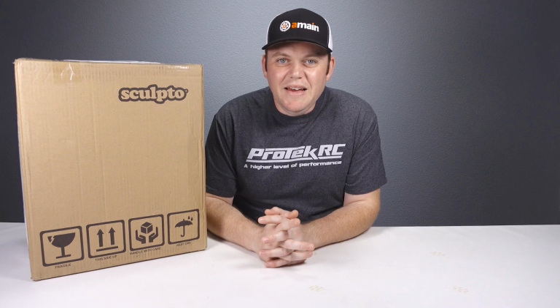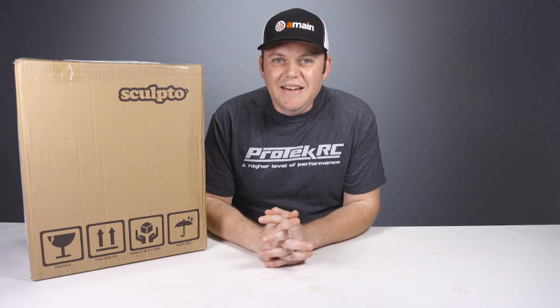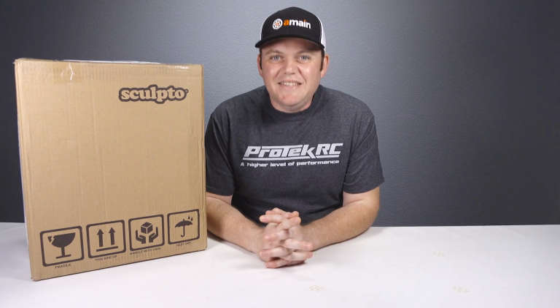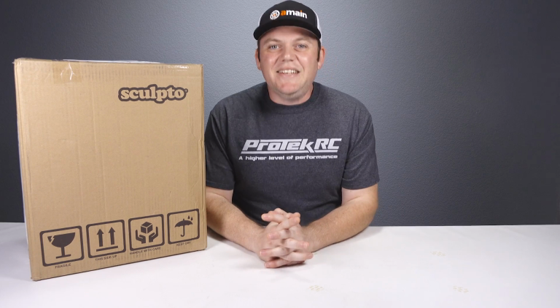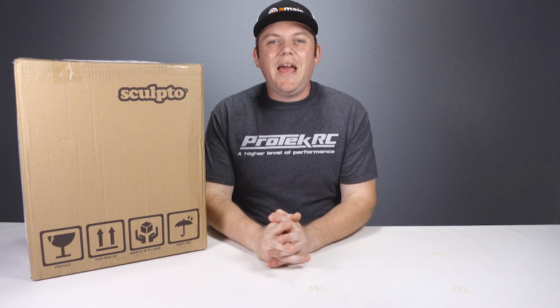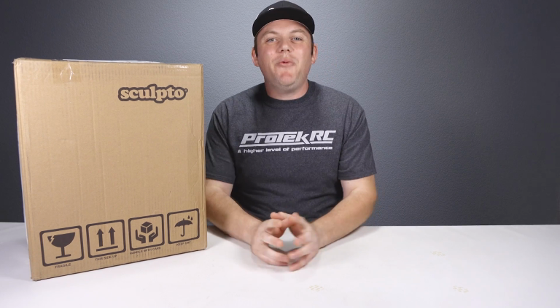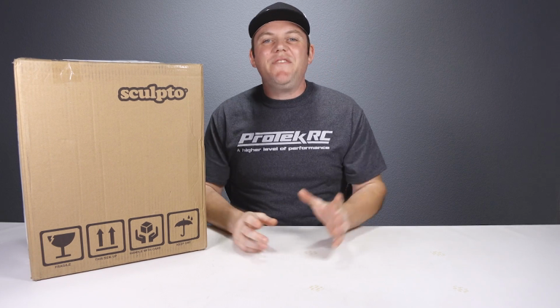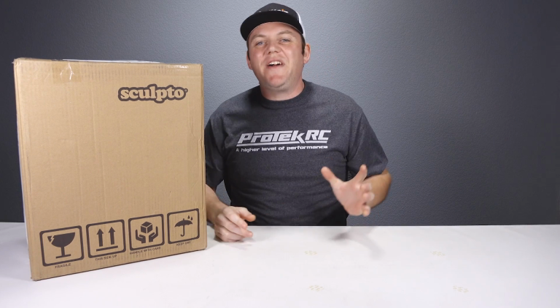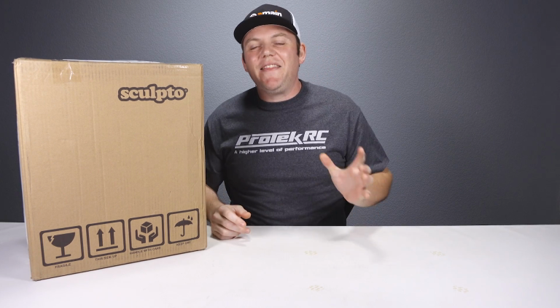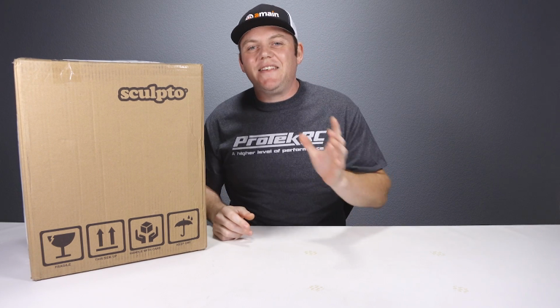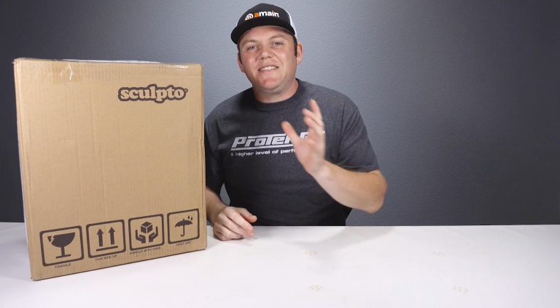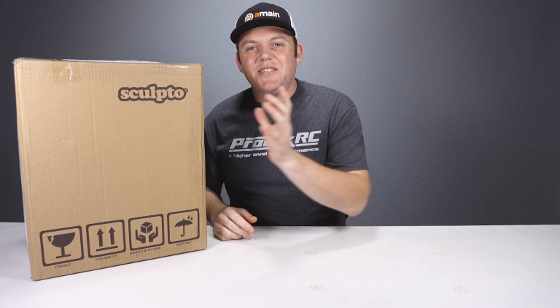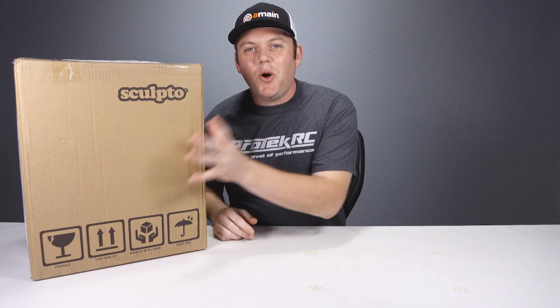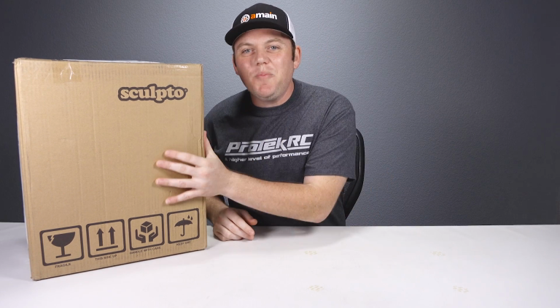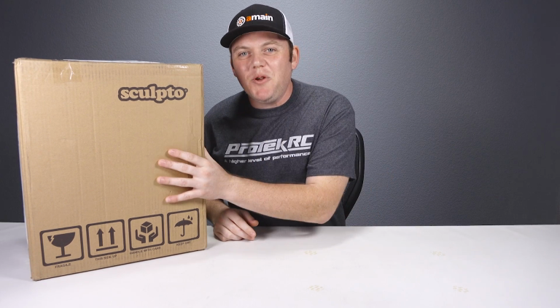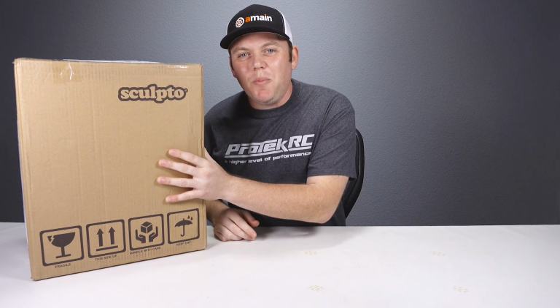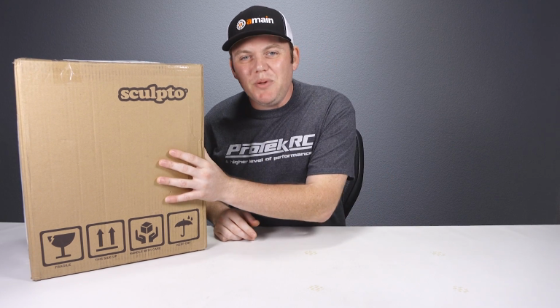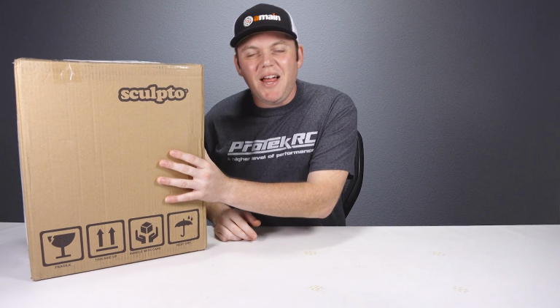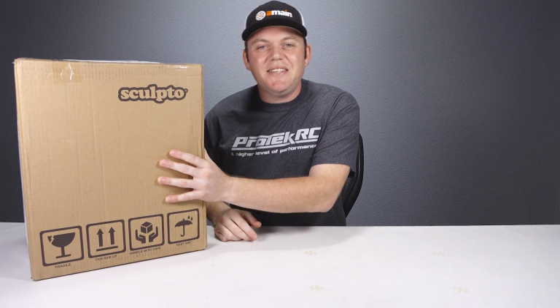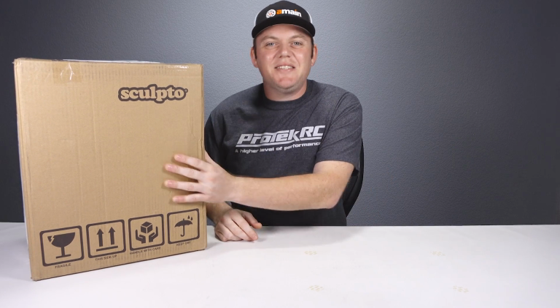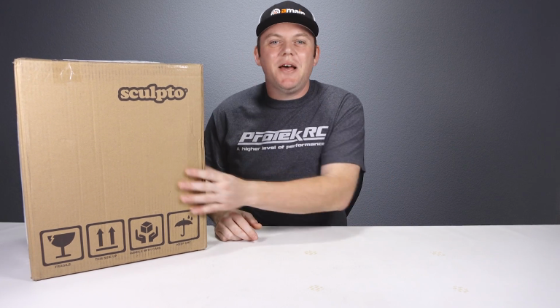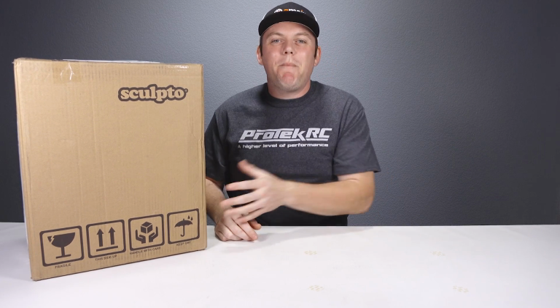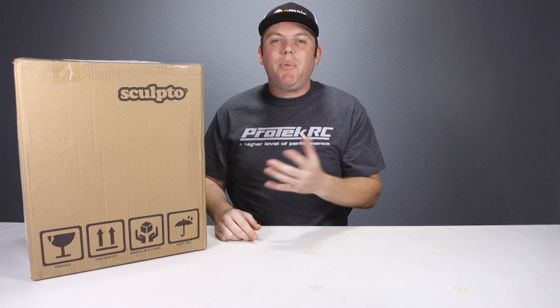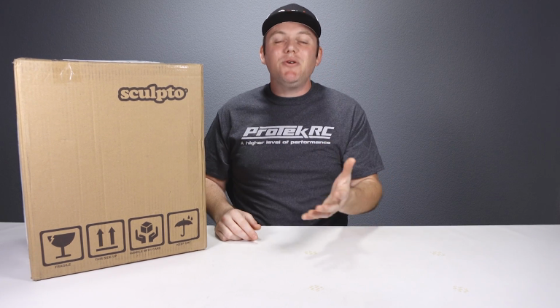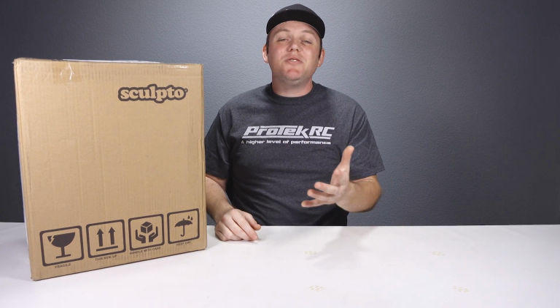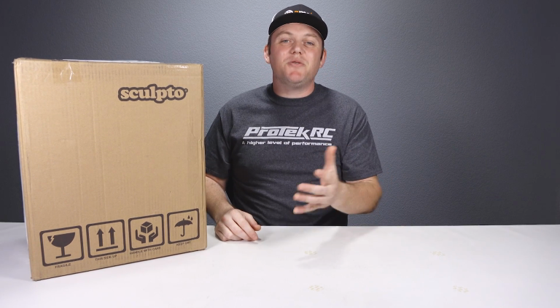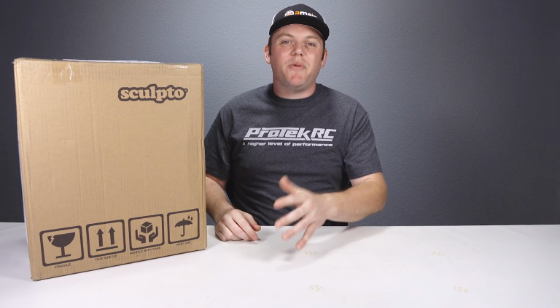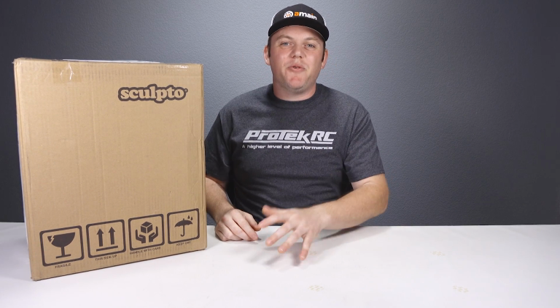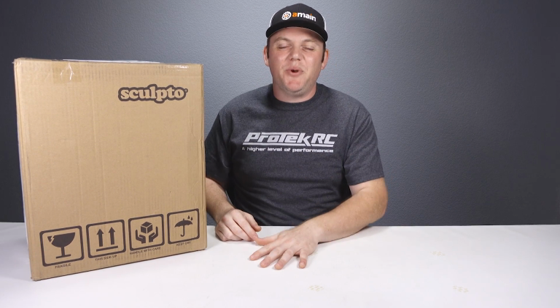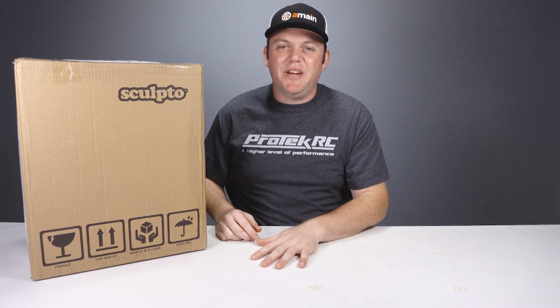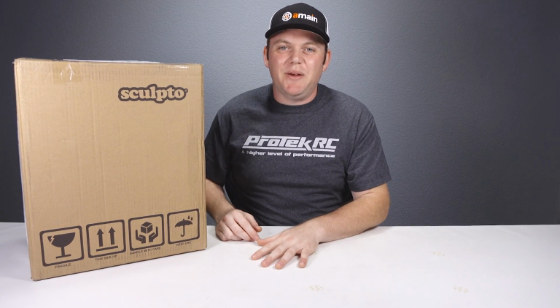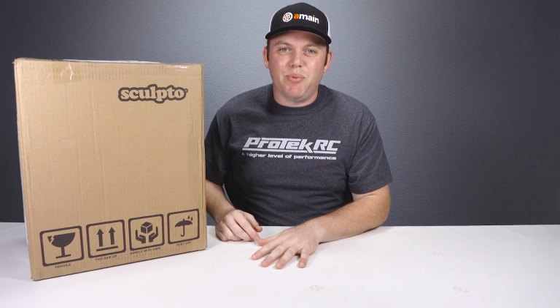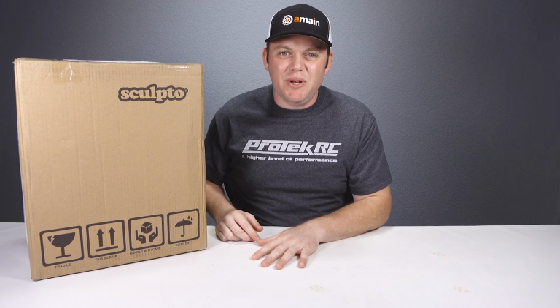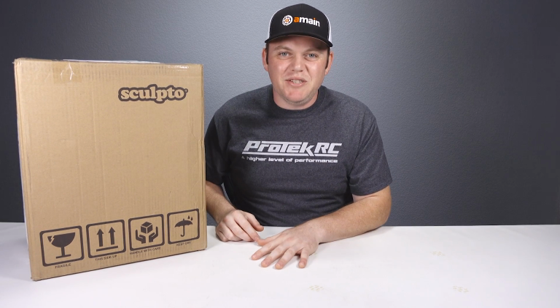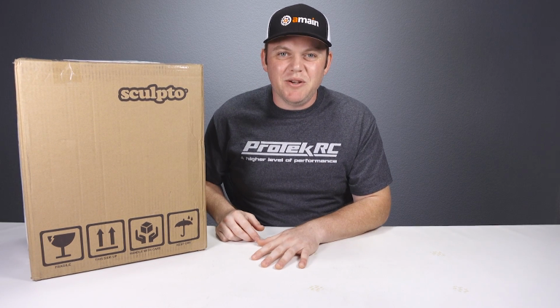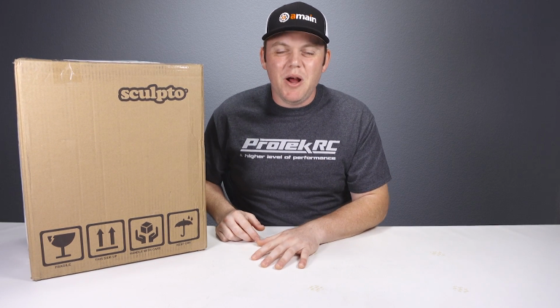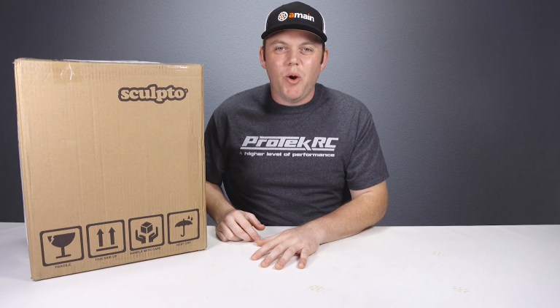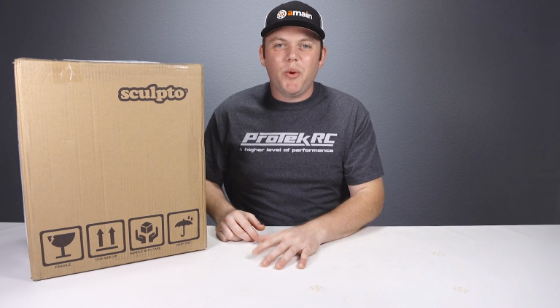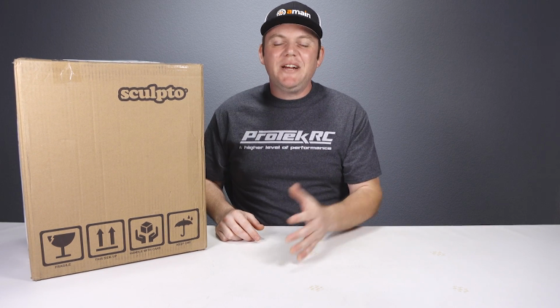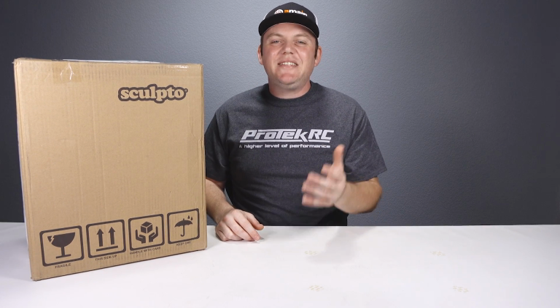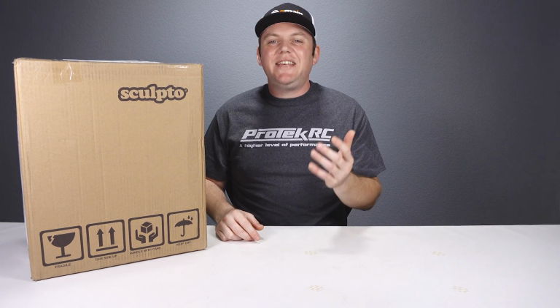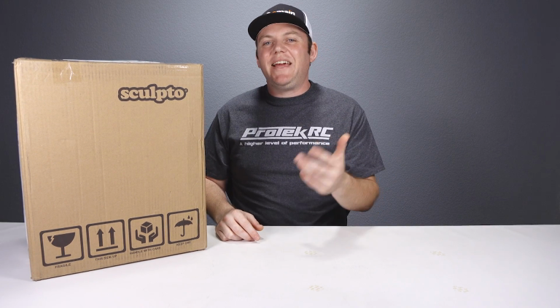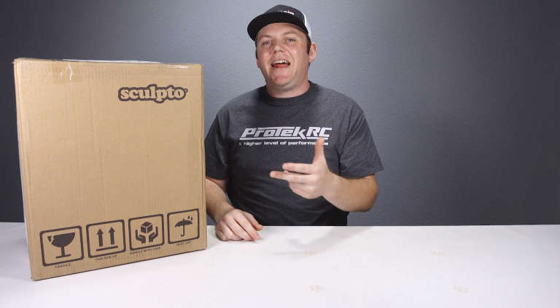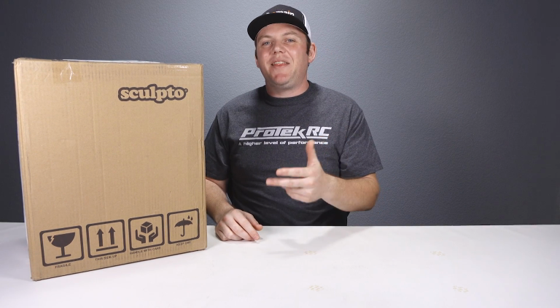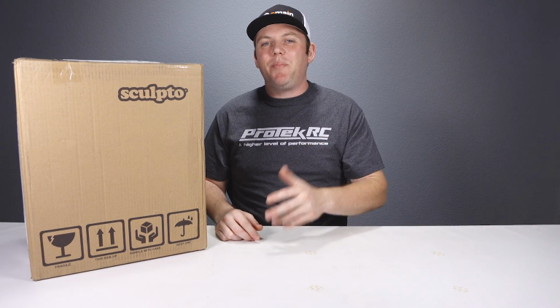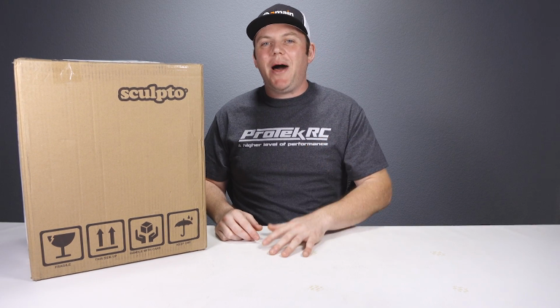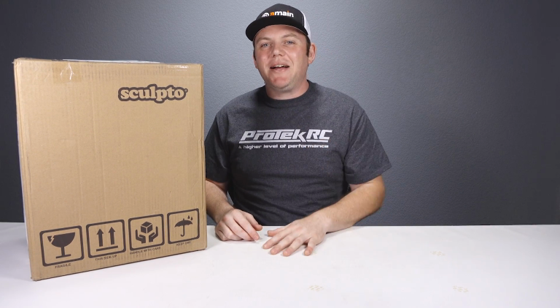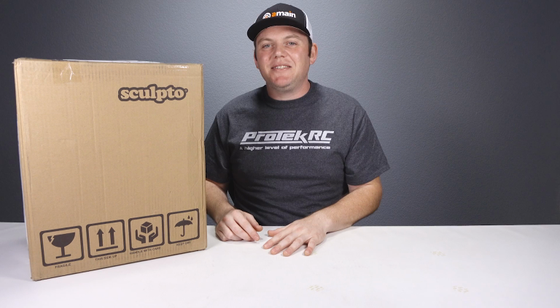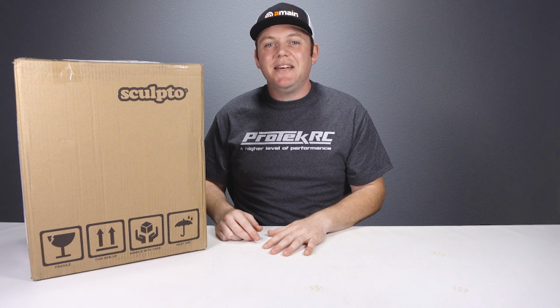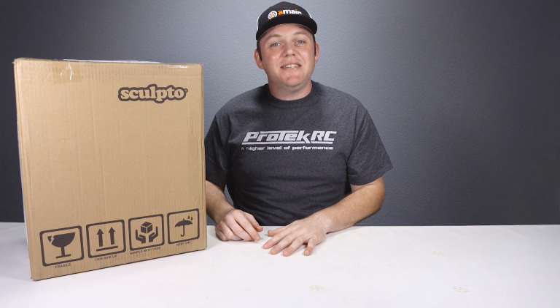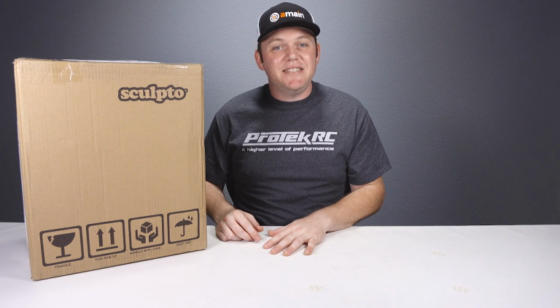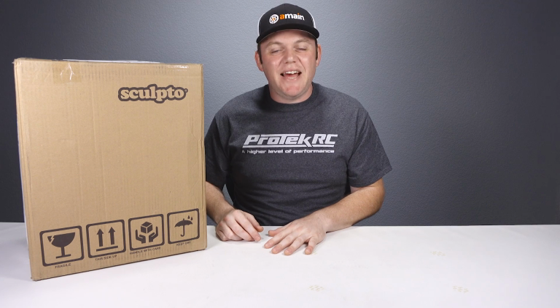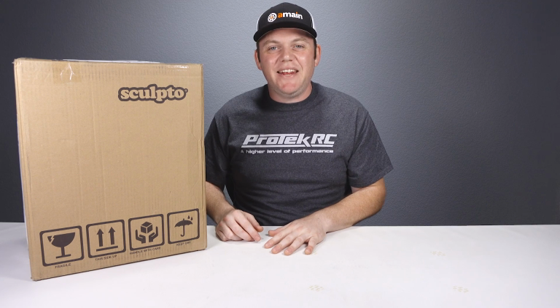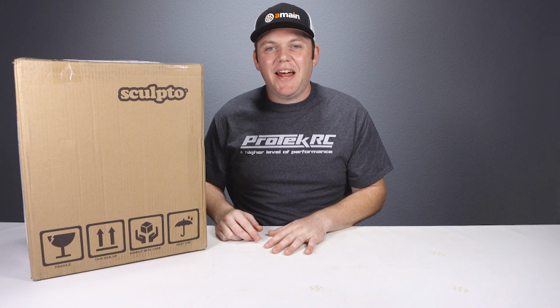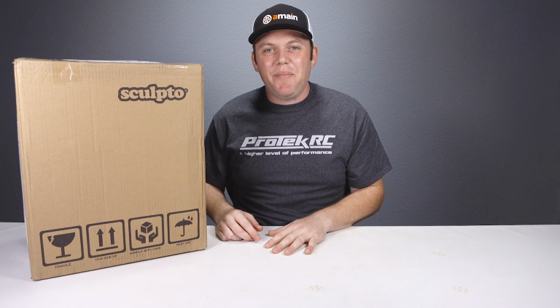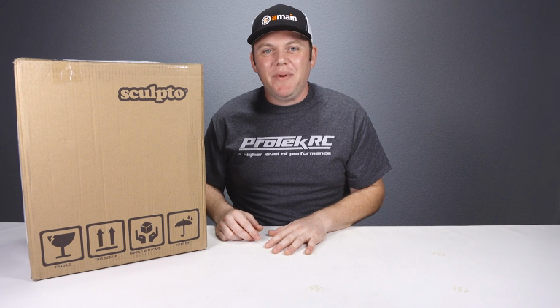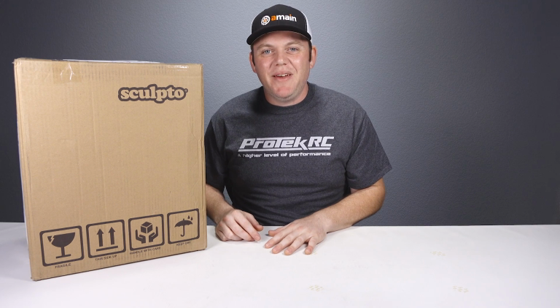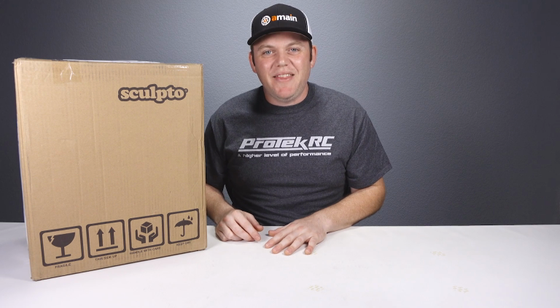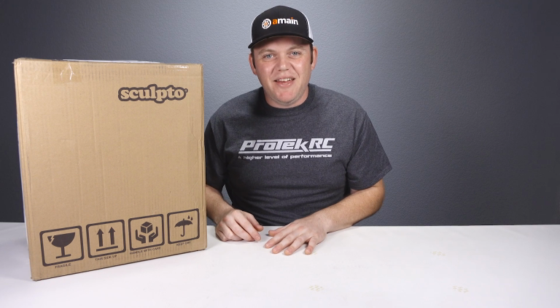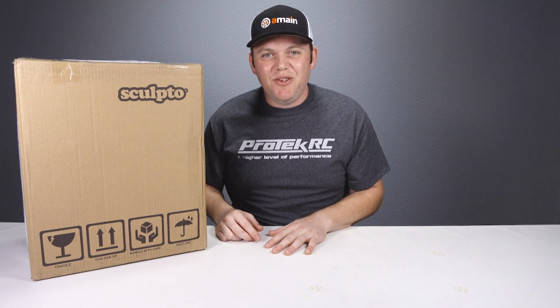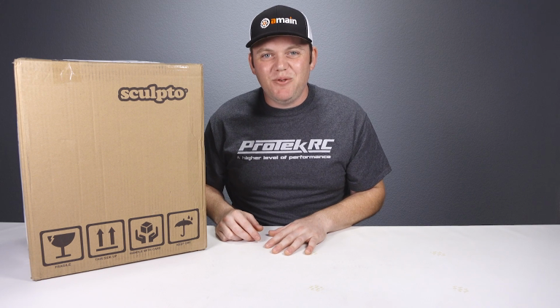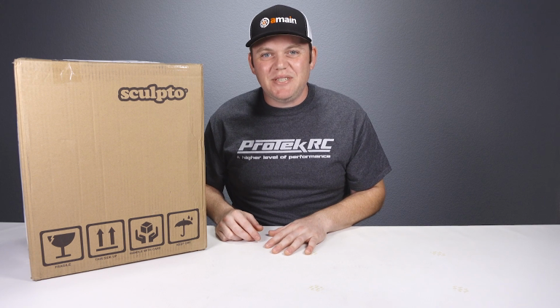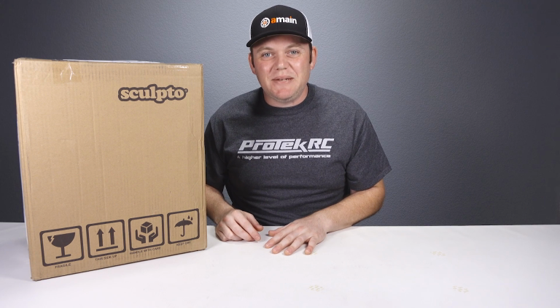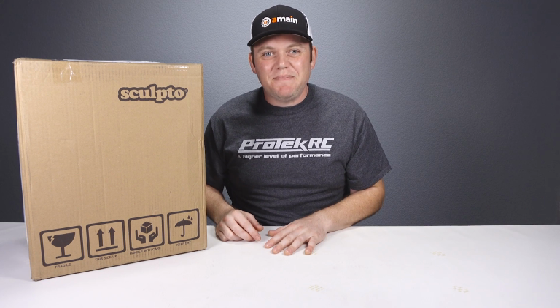Today we've got the Sculpto Plus Personal 3D Printer. We're going to take it out of the box, set it up, and then use it.